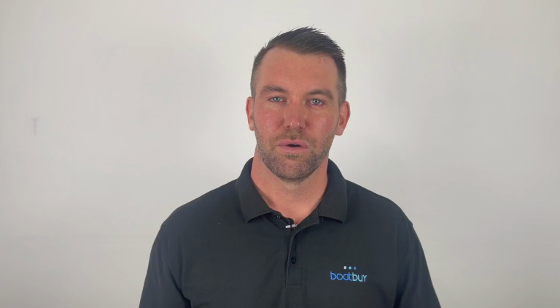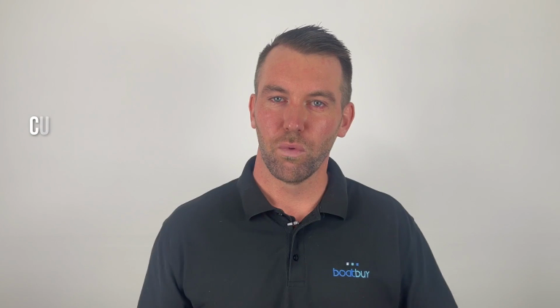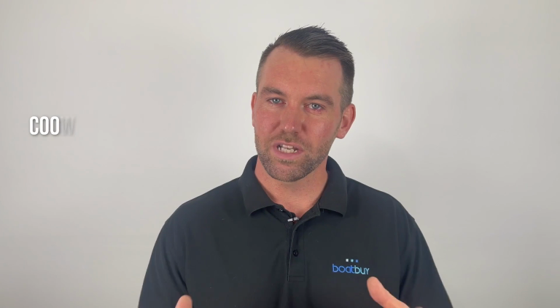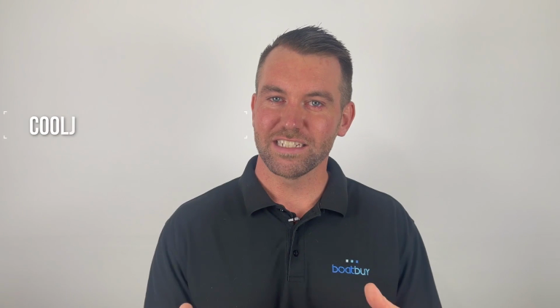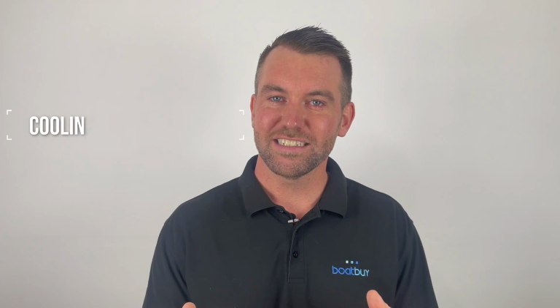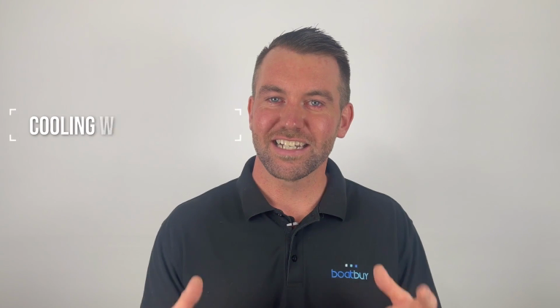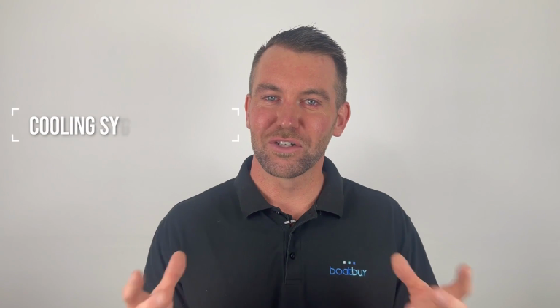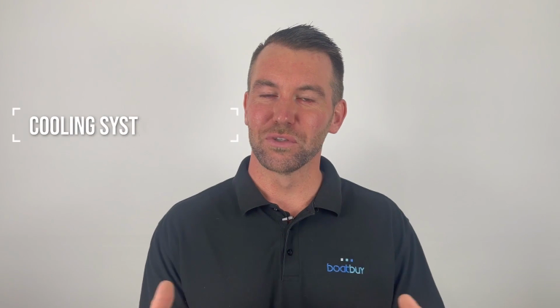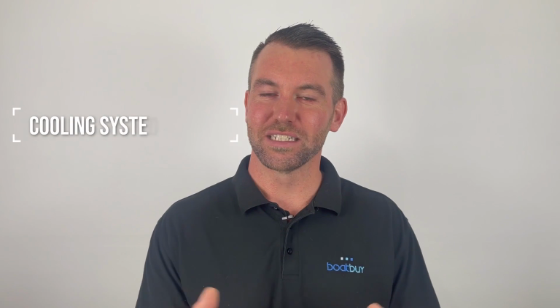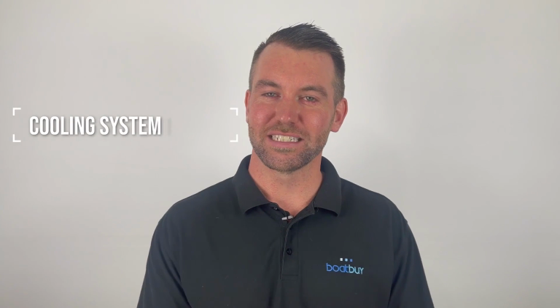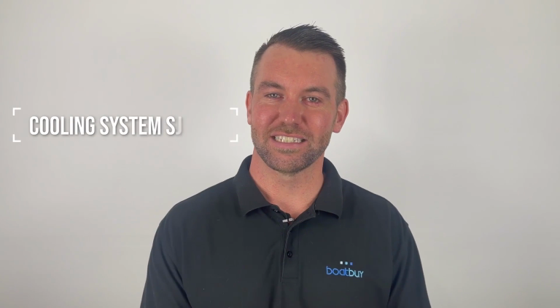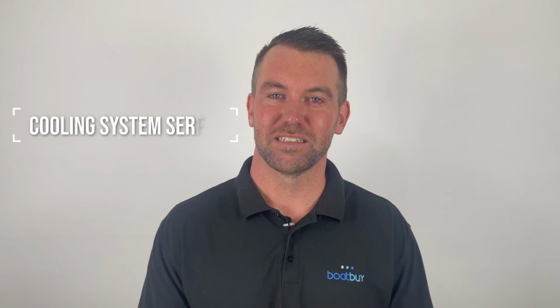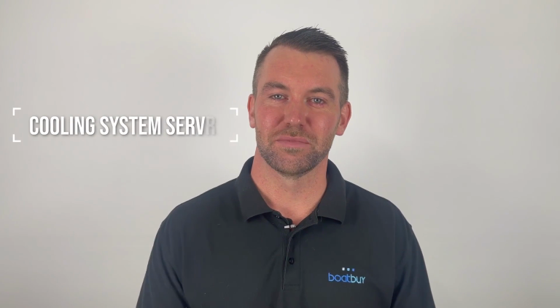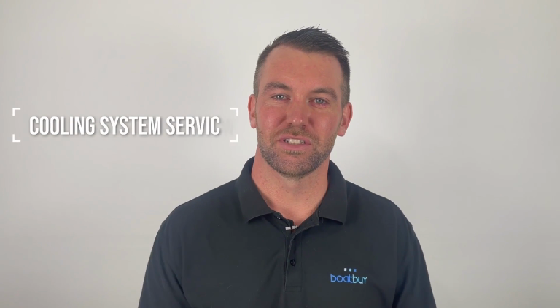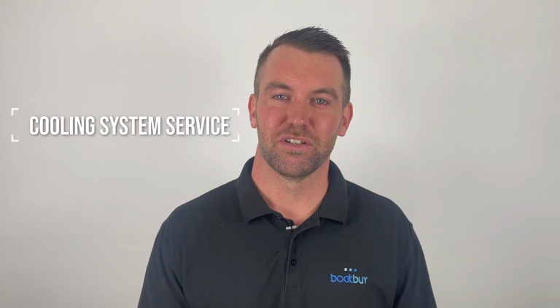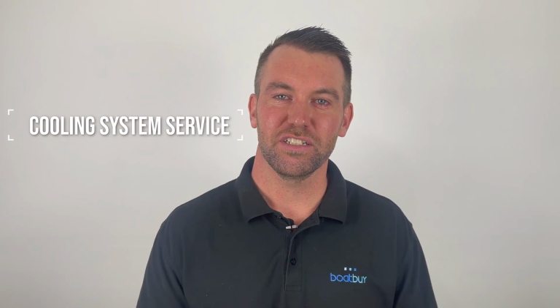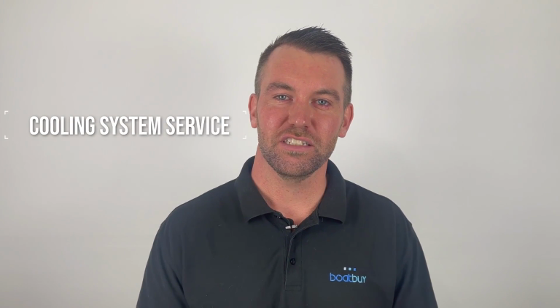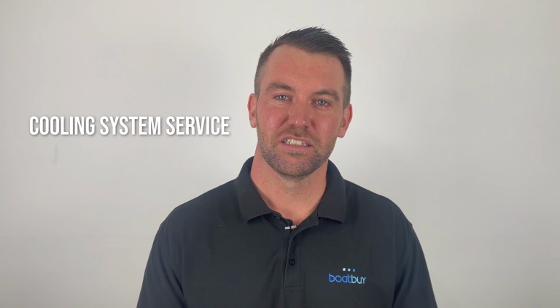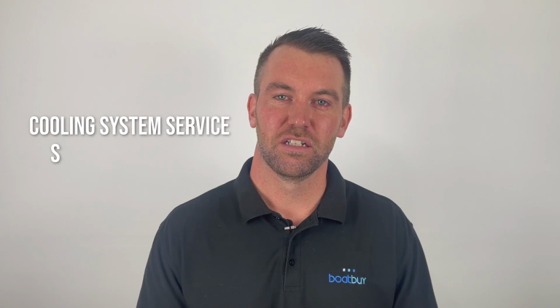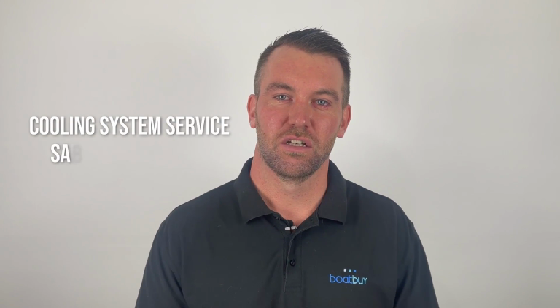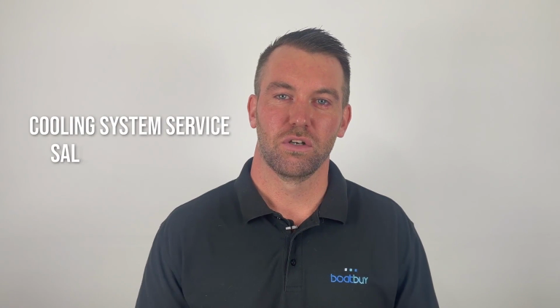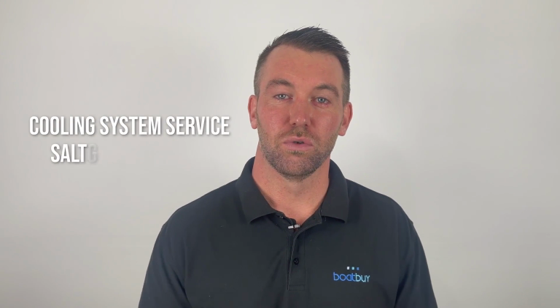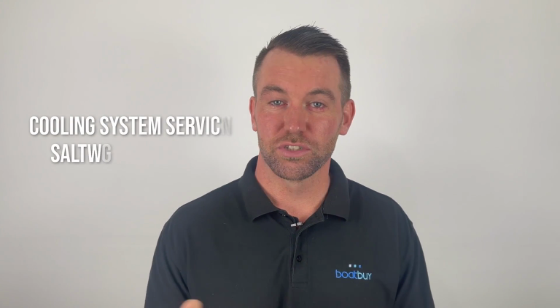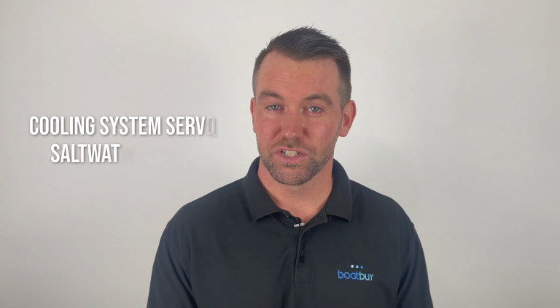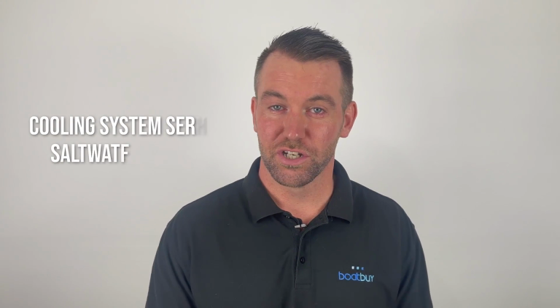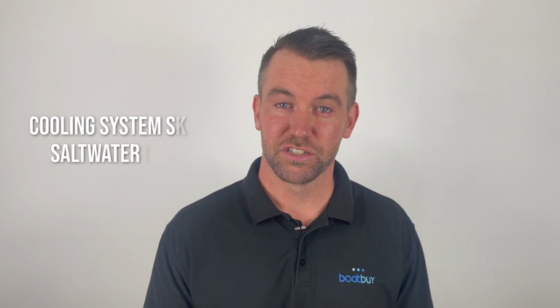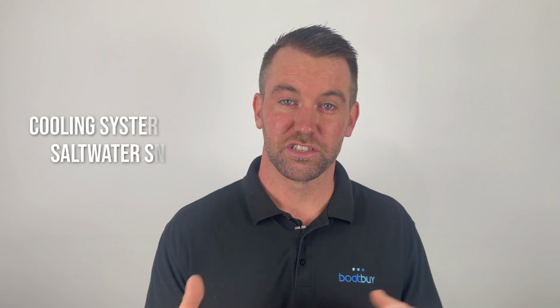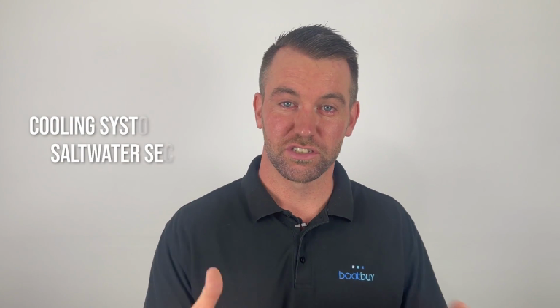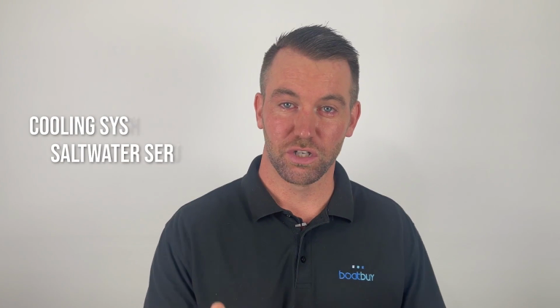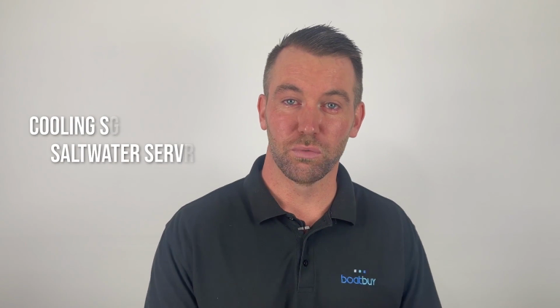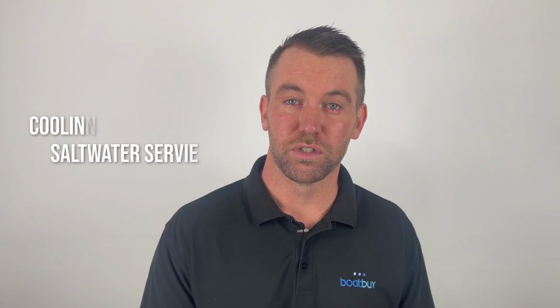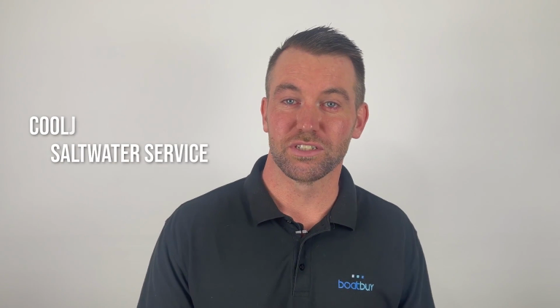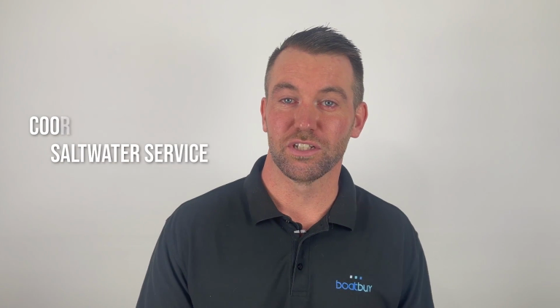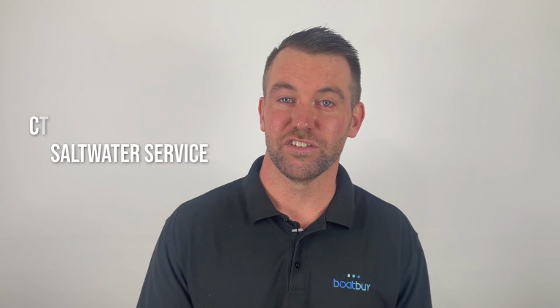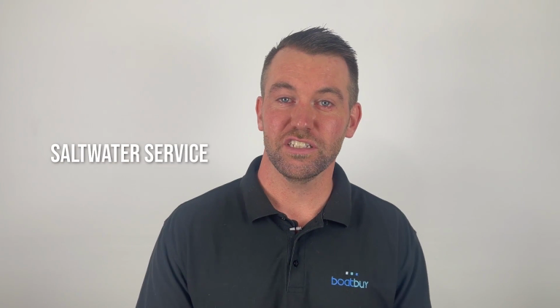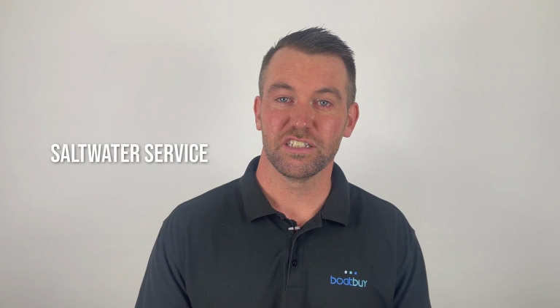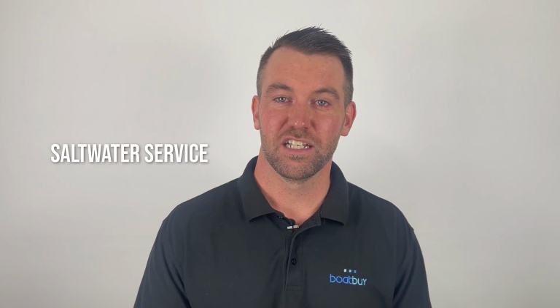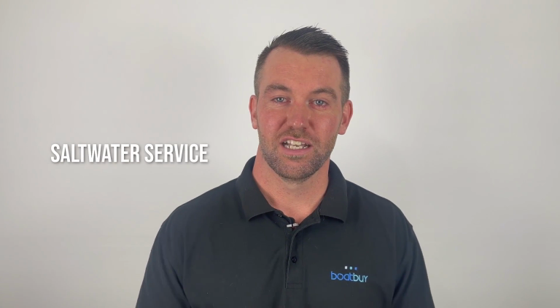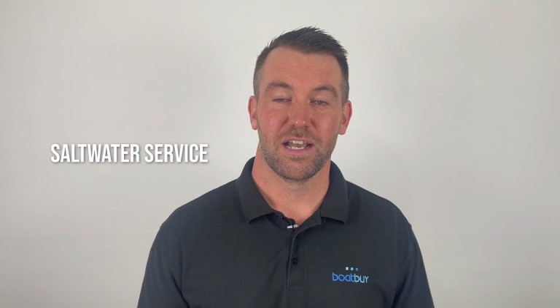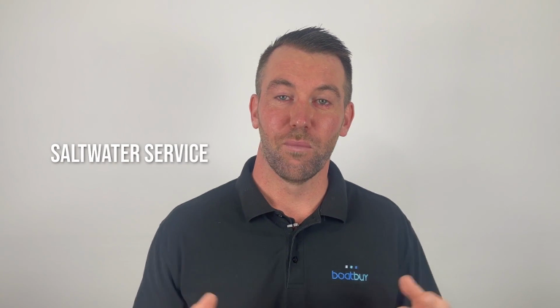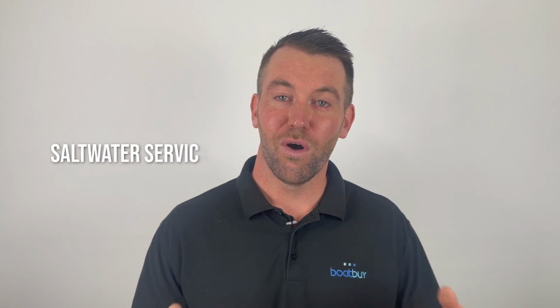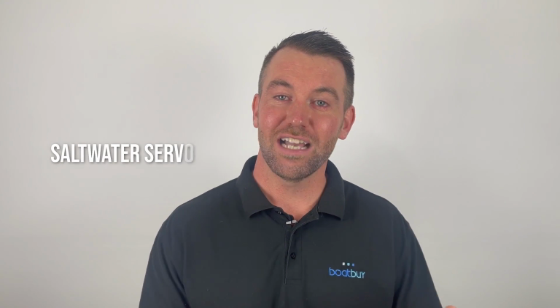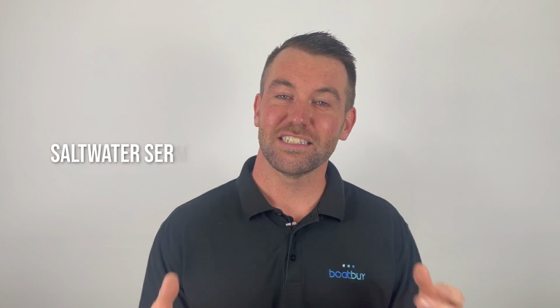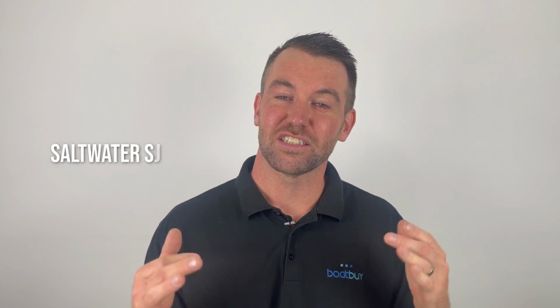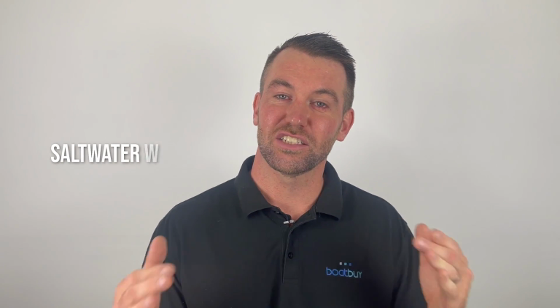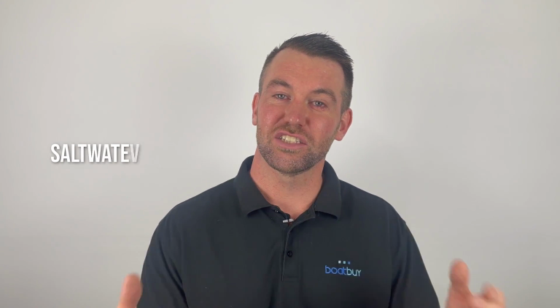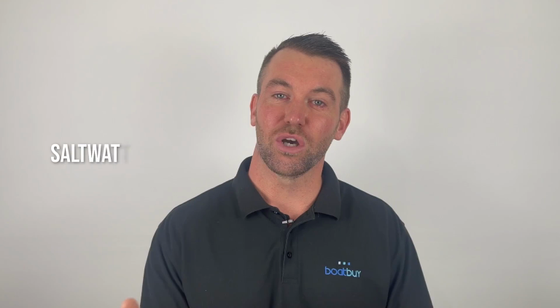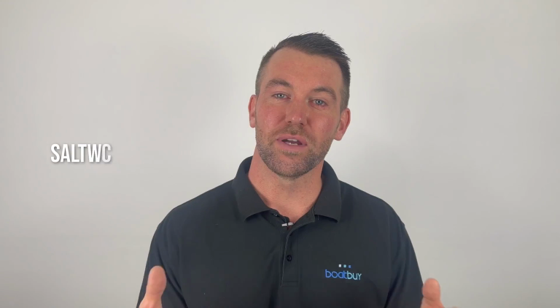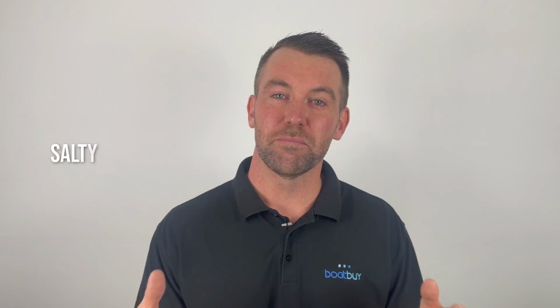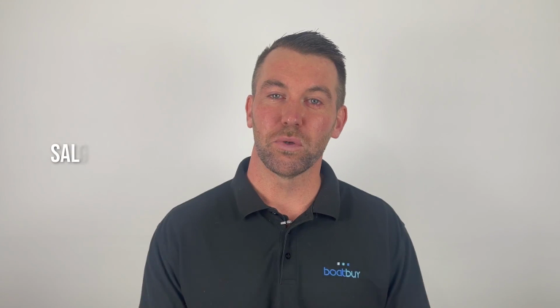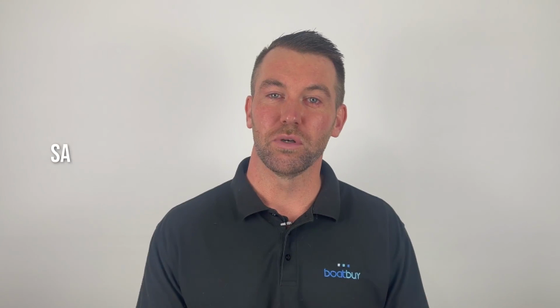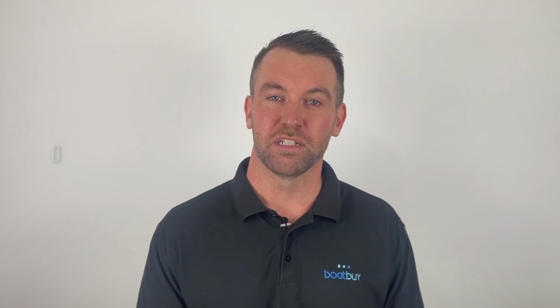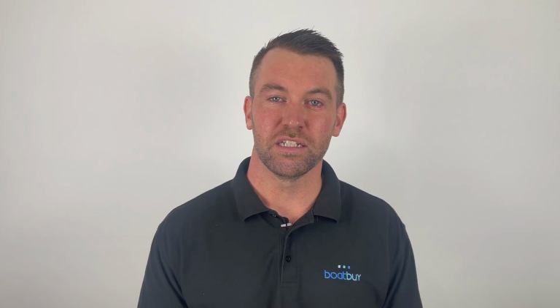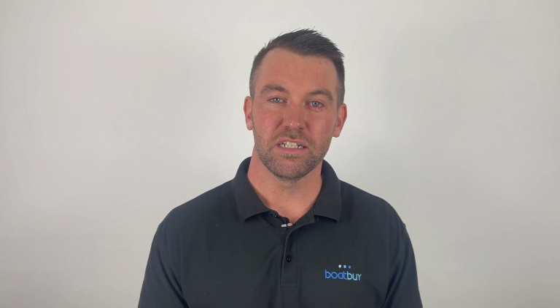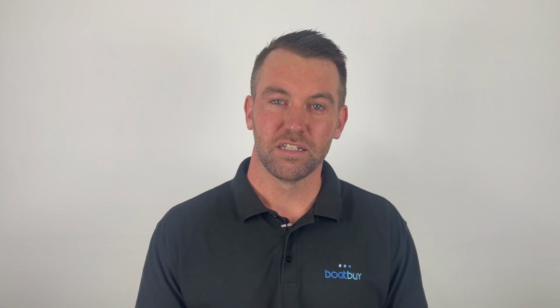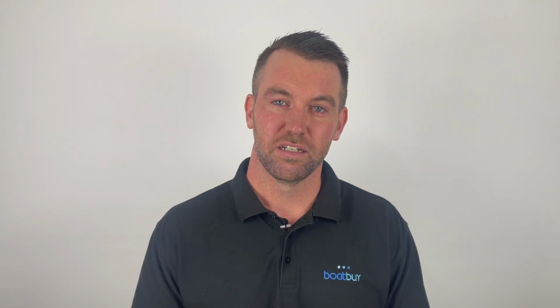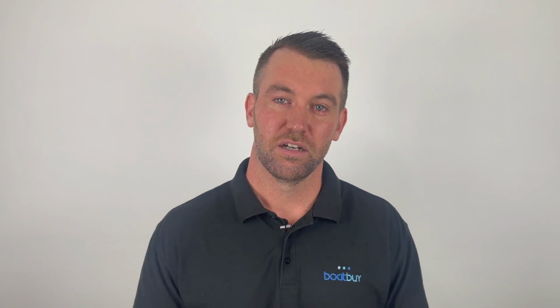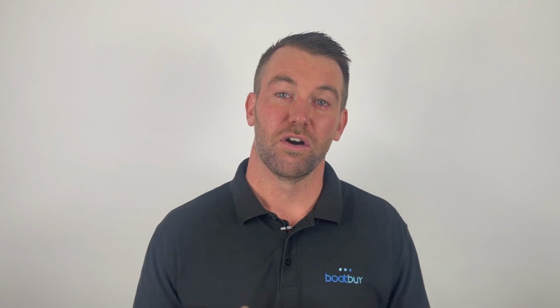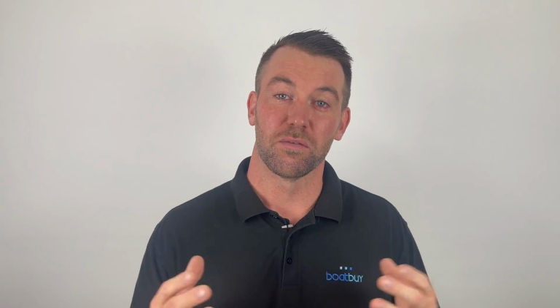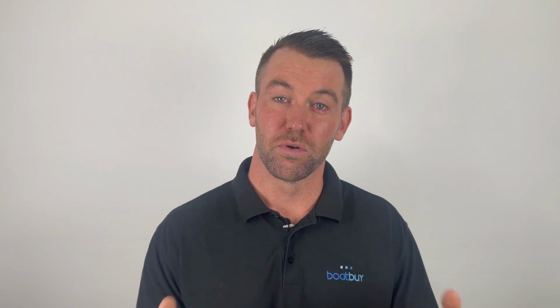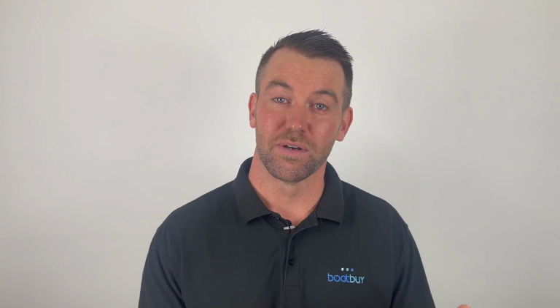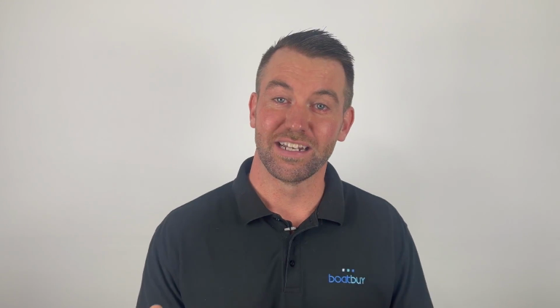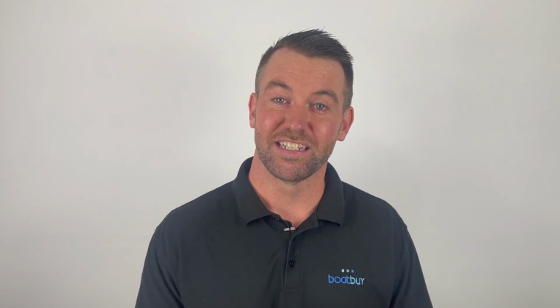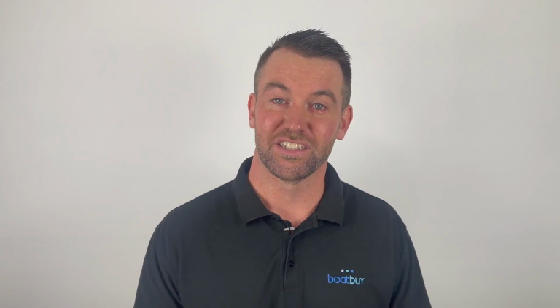What is a cooling system service, also known as a saltwater service, and why is it so important on a marine engine?